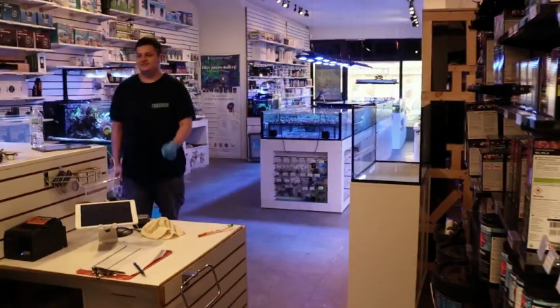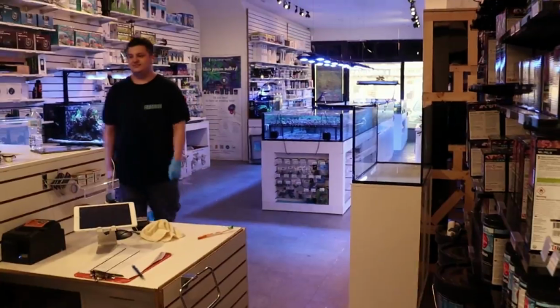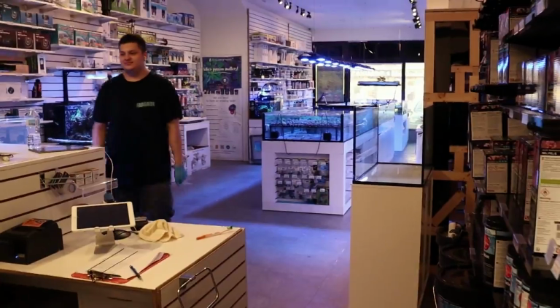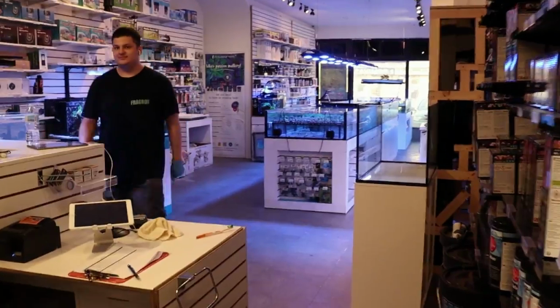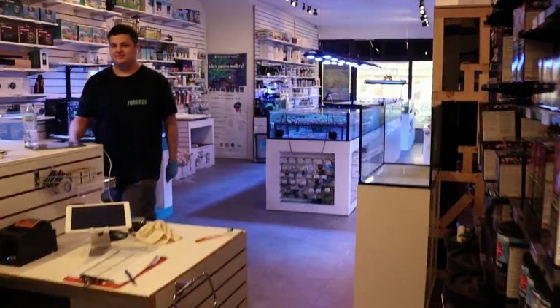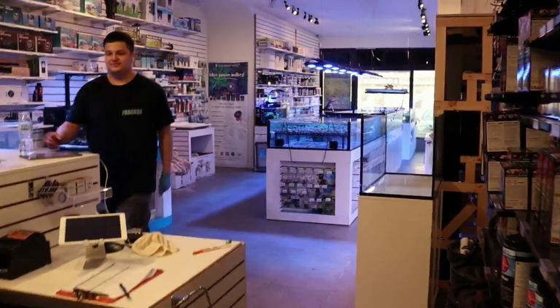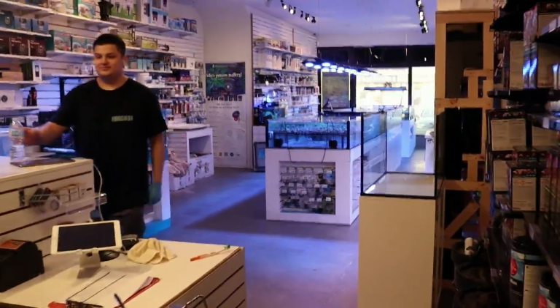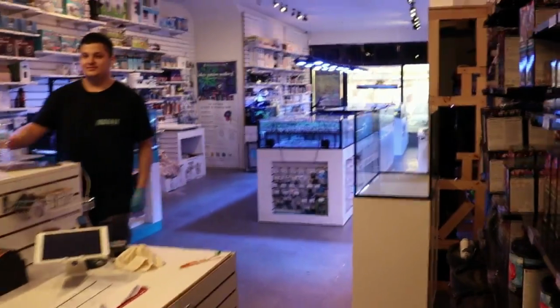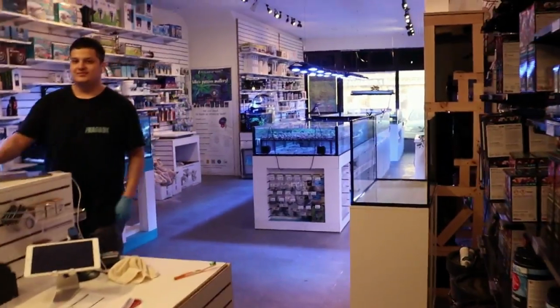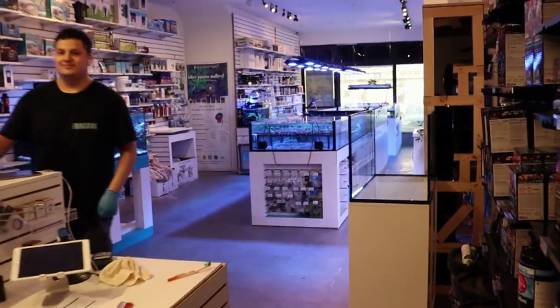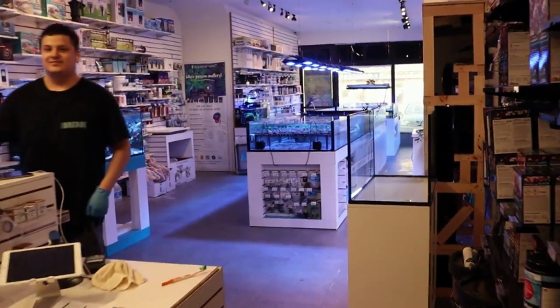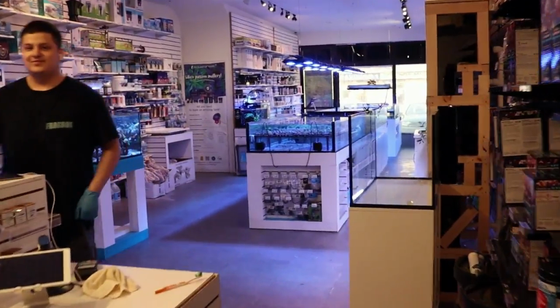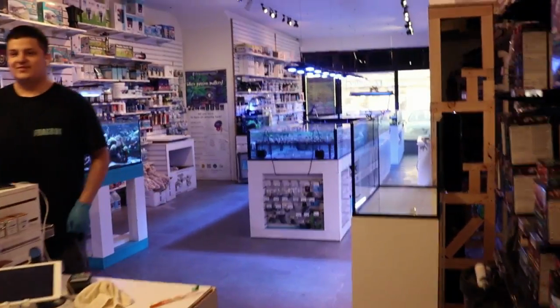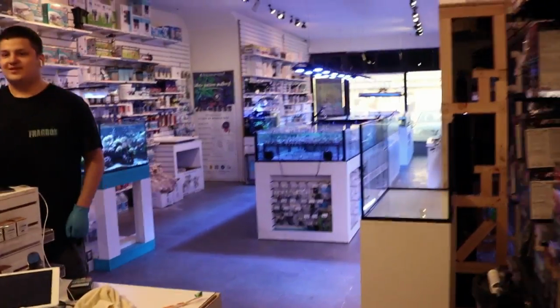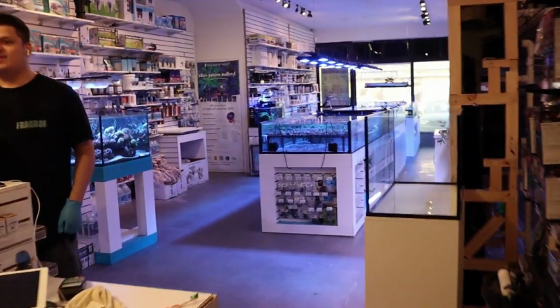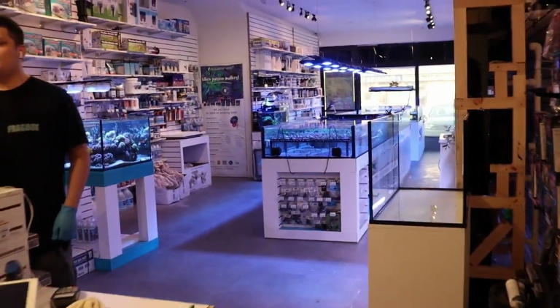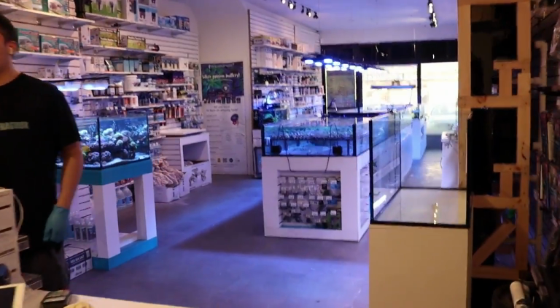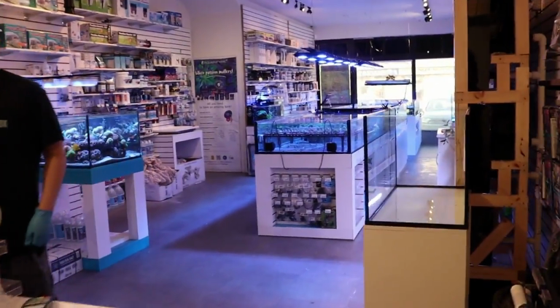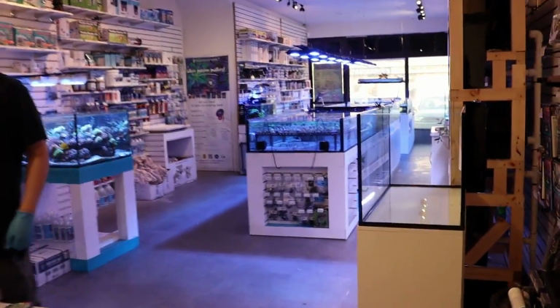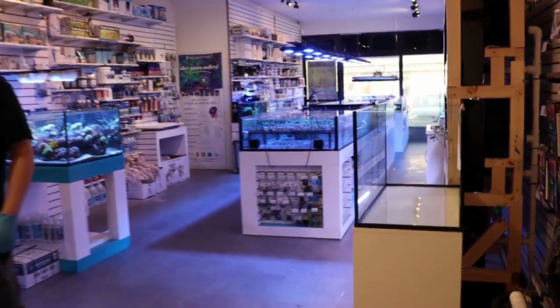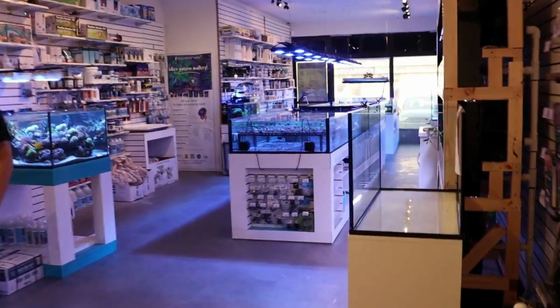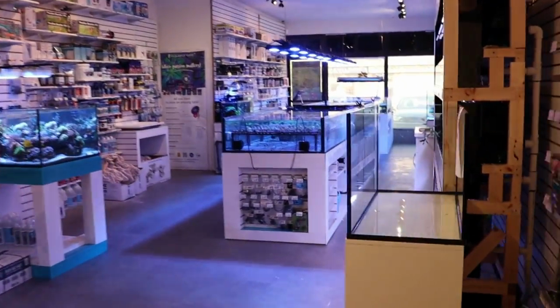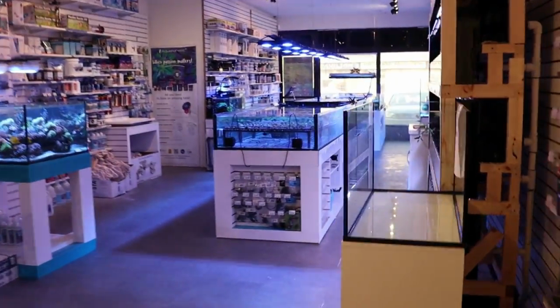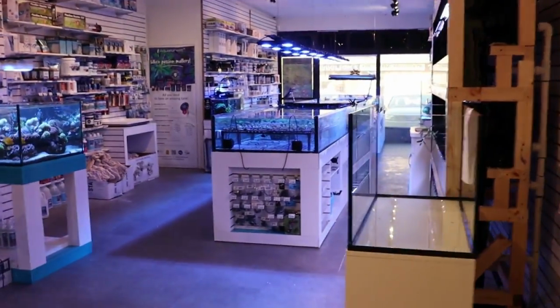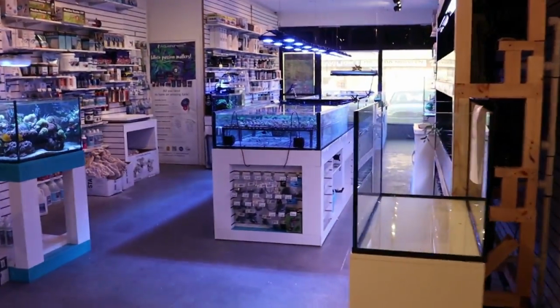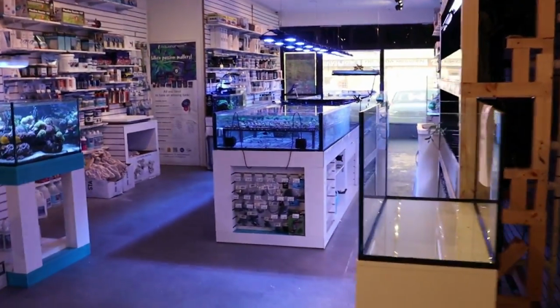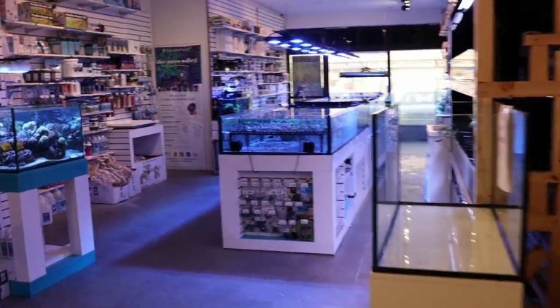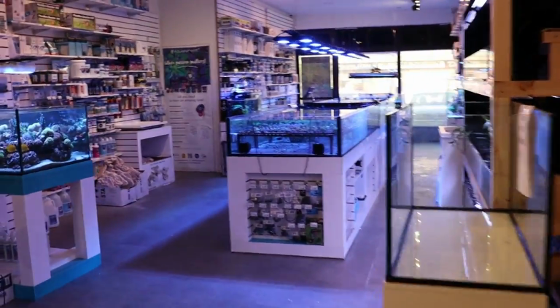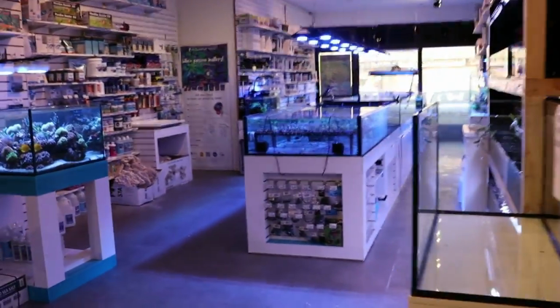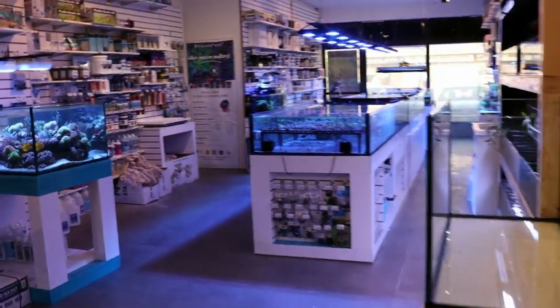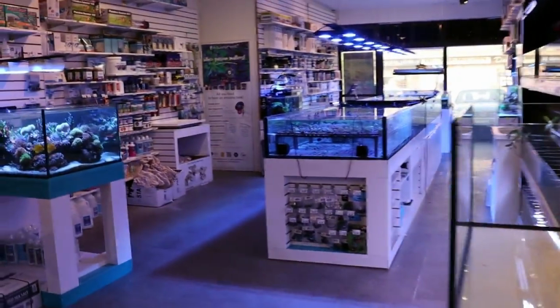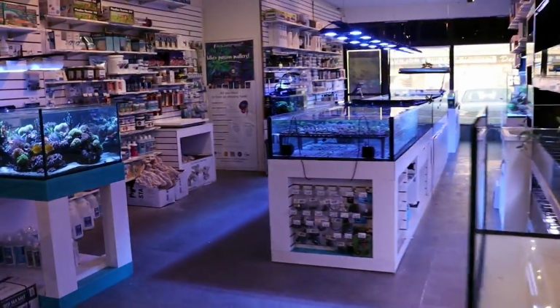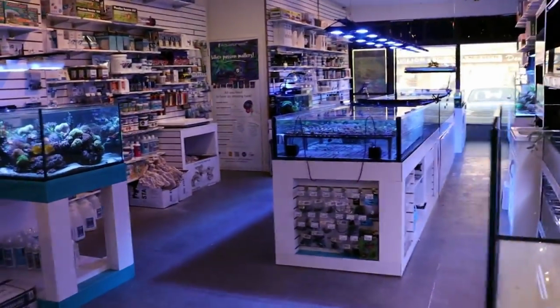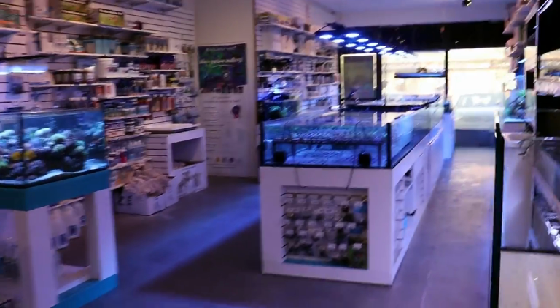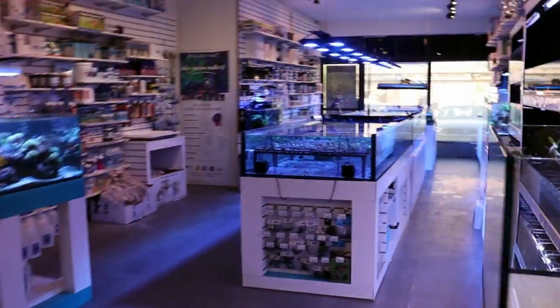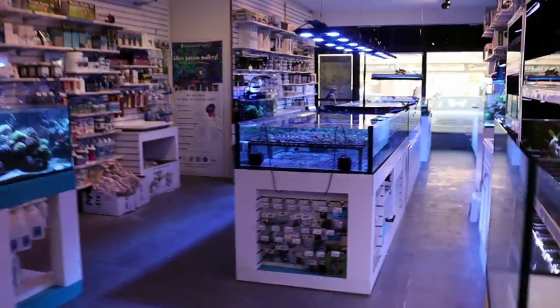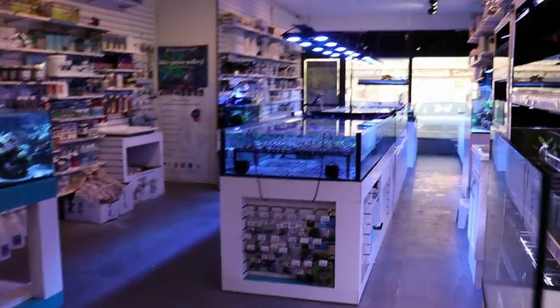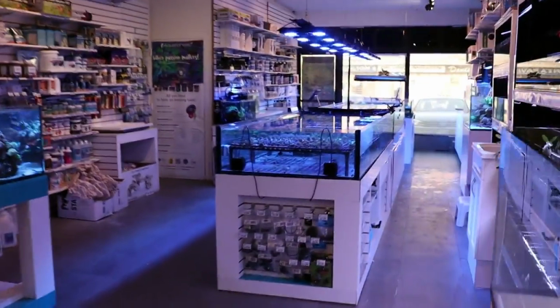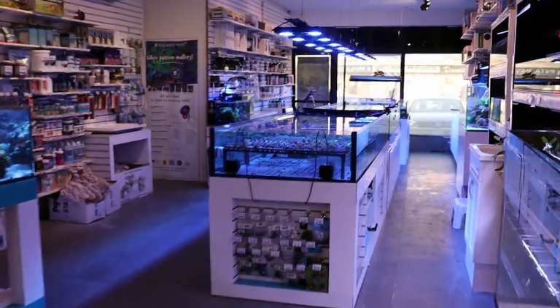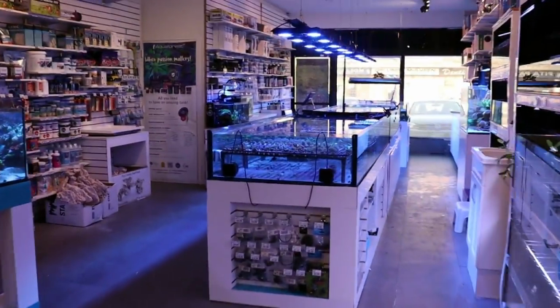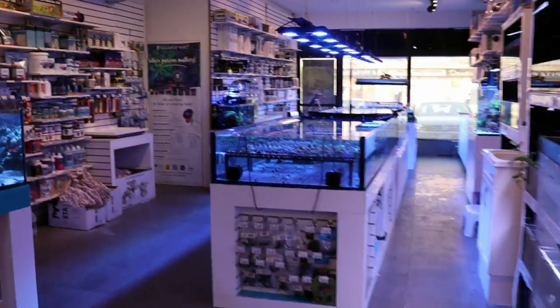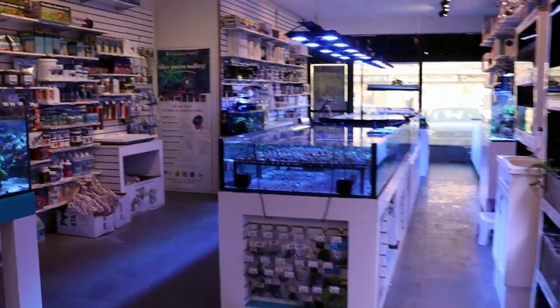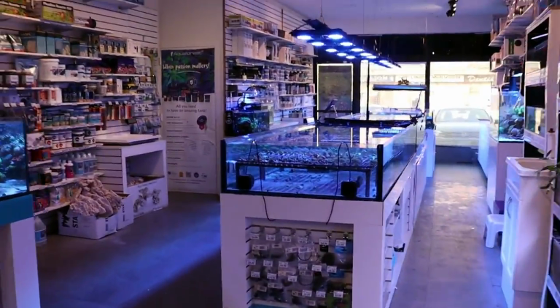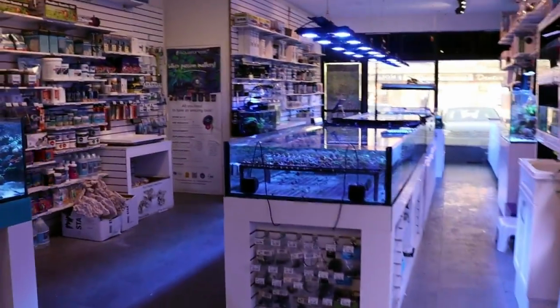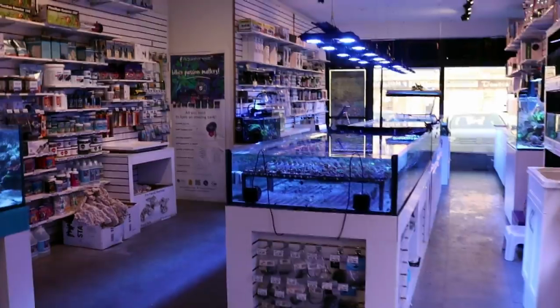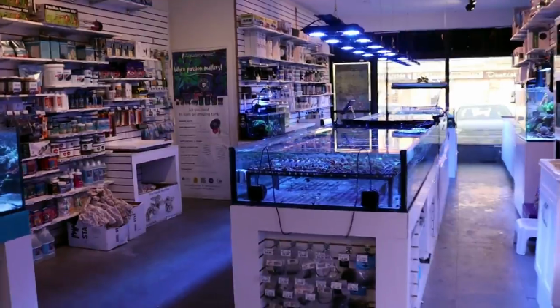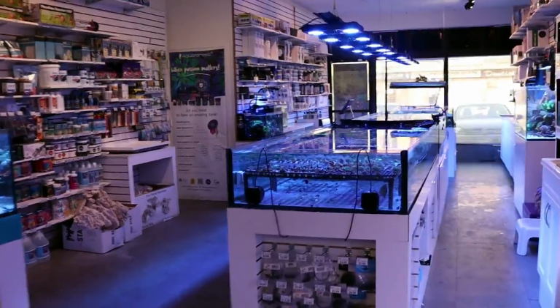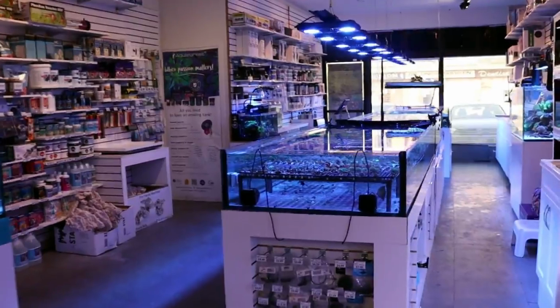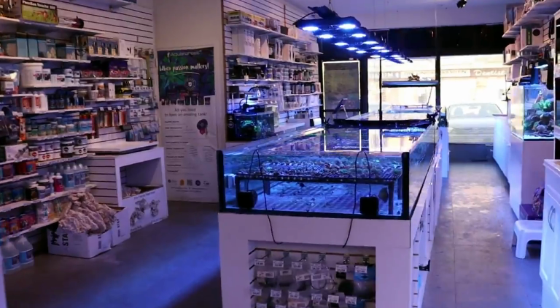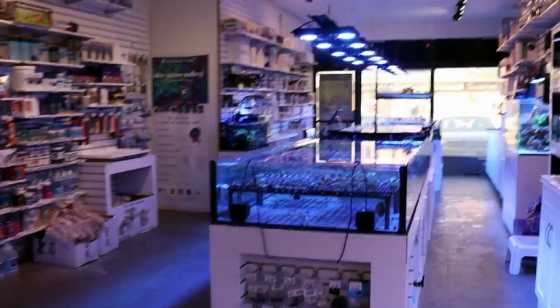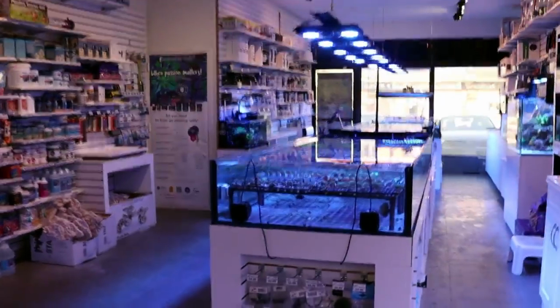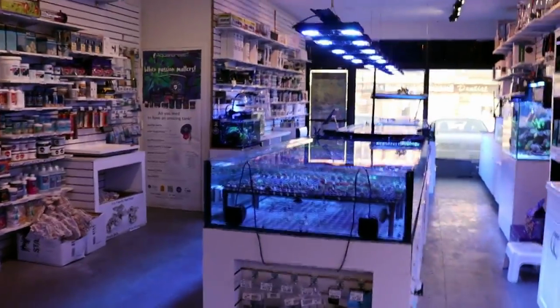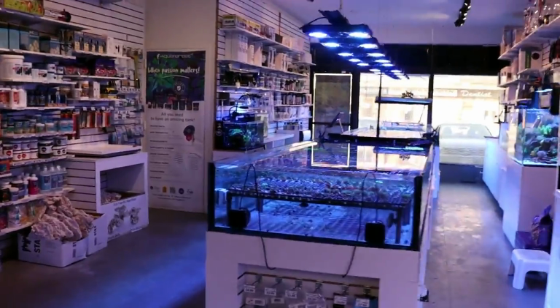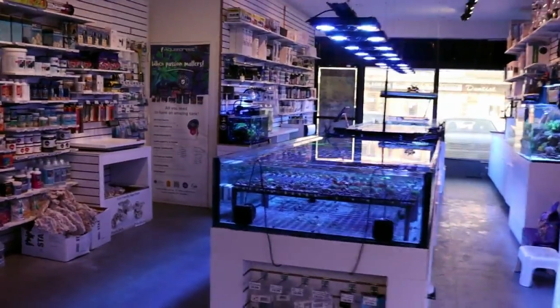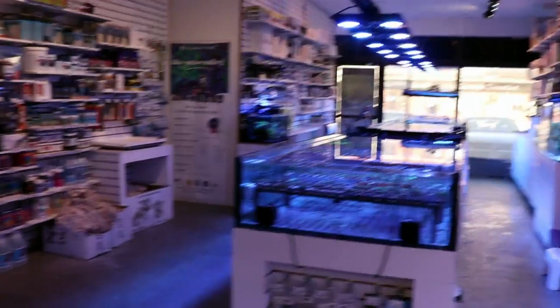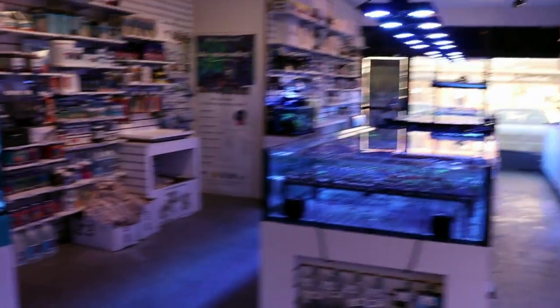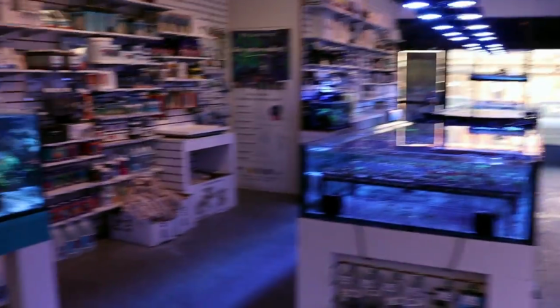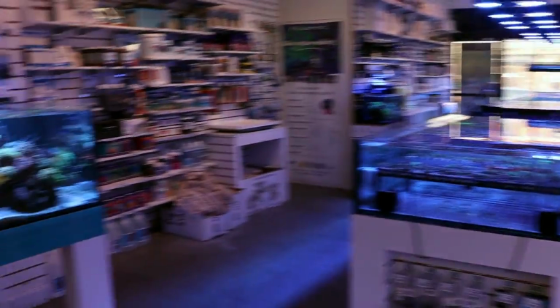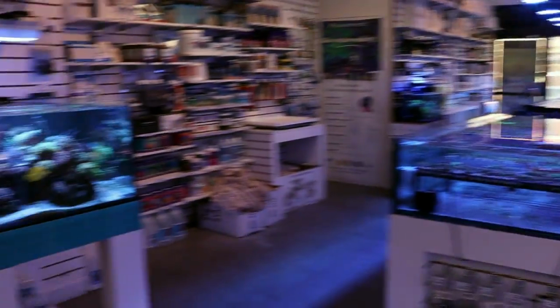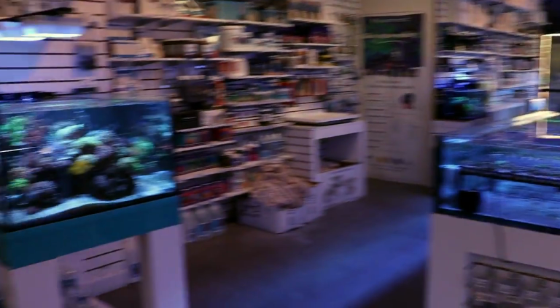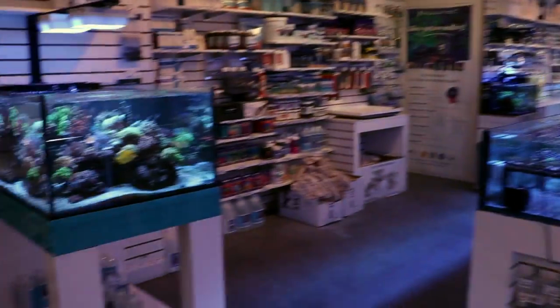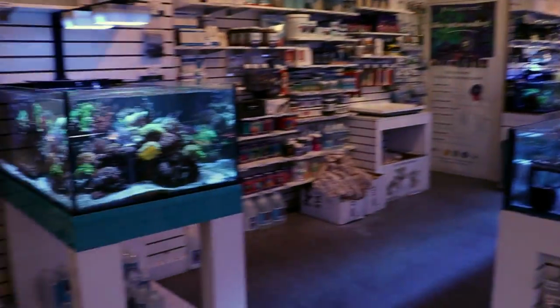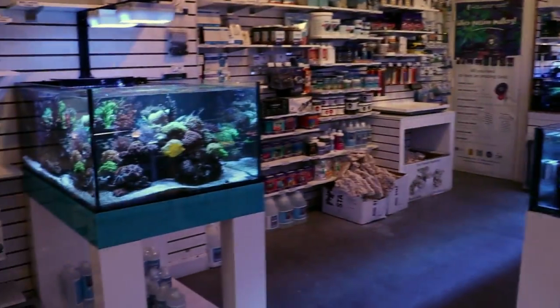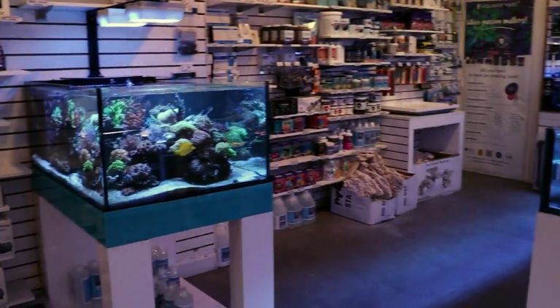Reefing fam, what's up? Fellow YouTubers, March here at FragboxTV. Today's episode, we're going to do a vlog update of what's going on in the store.